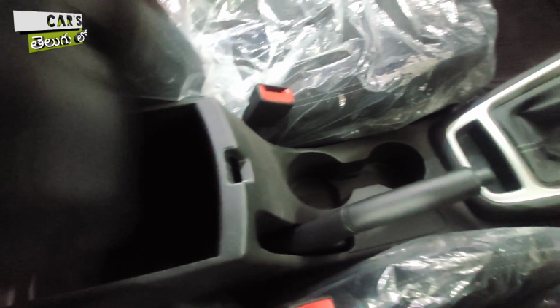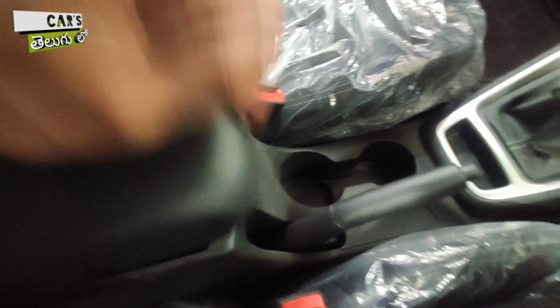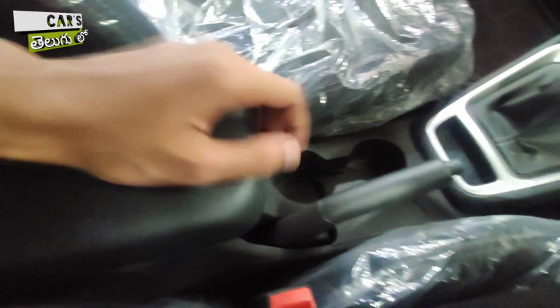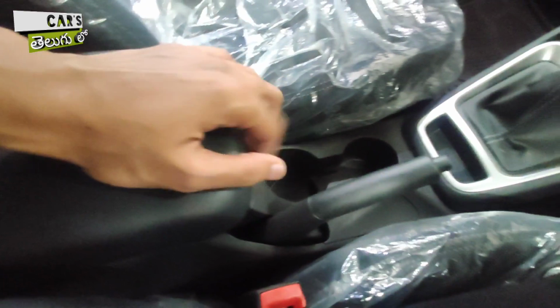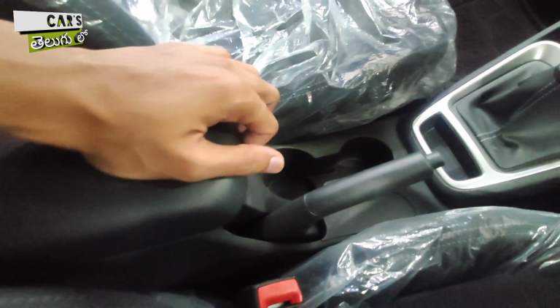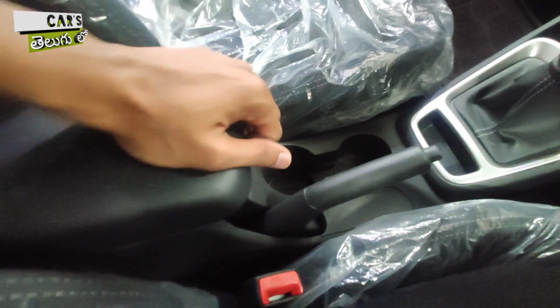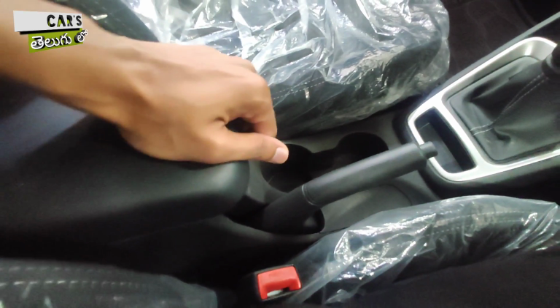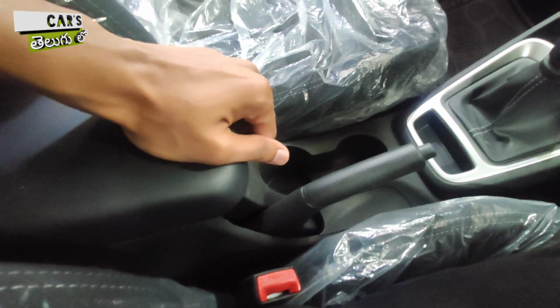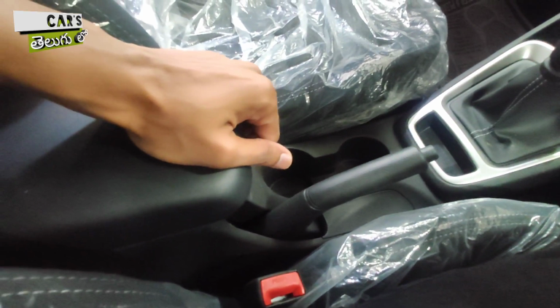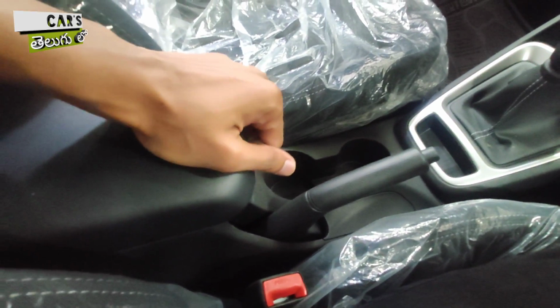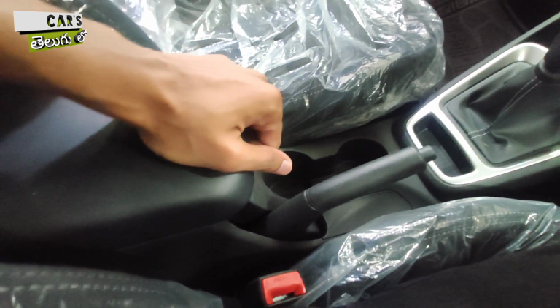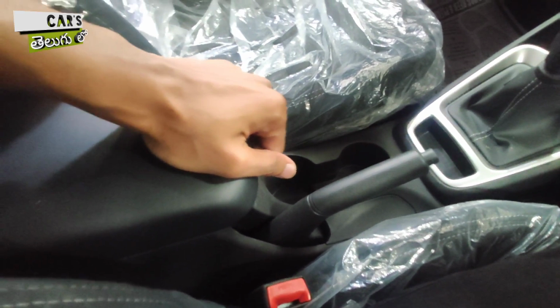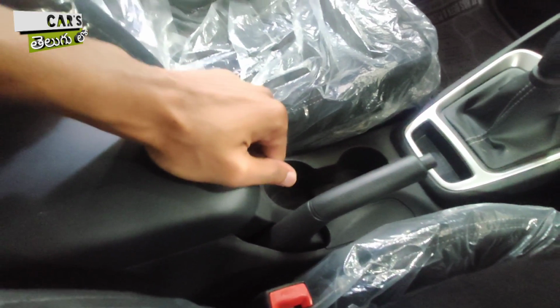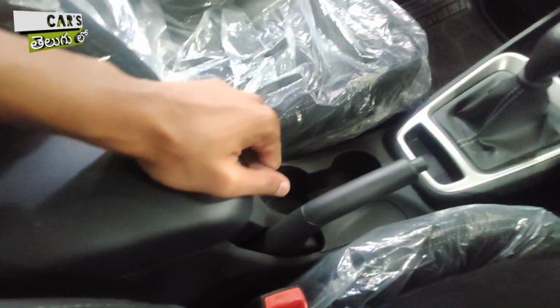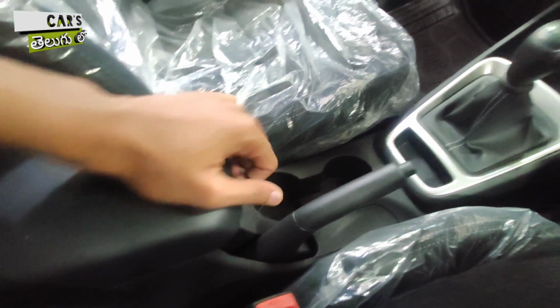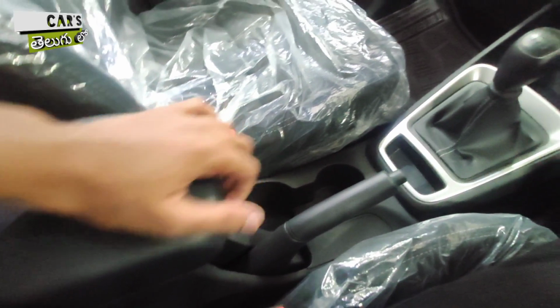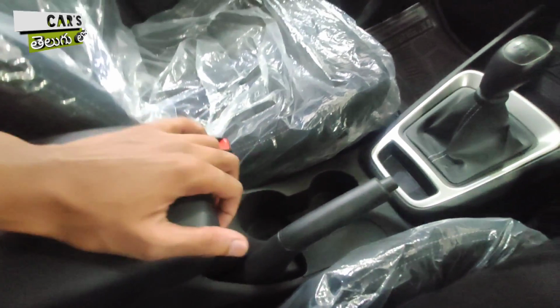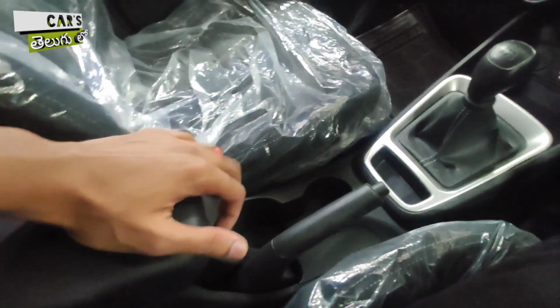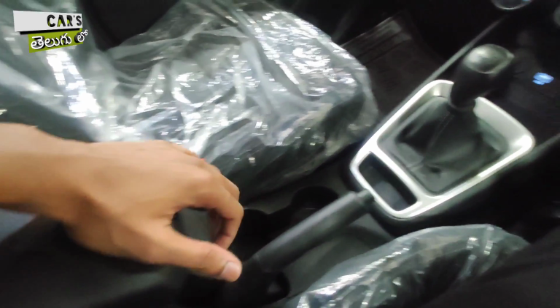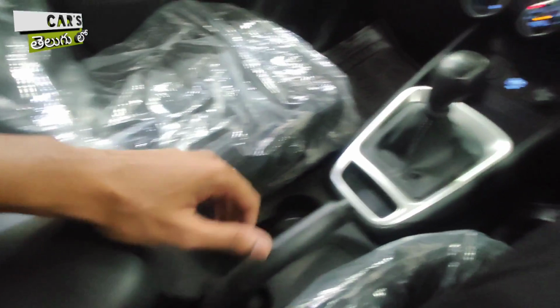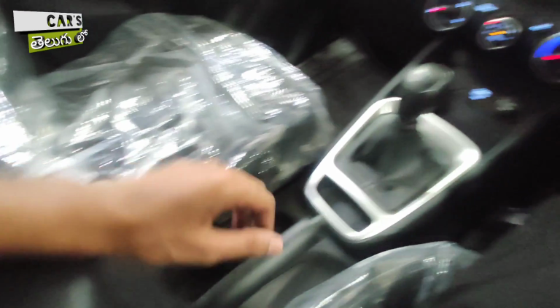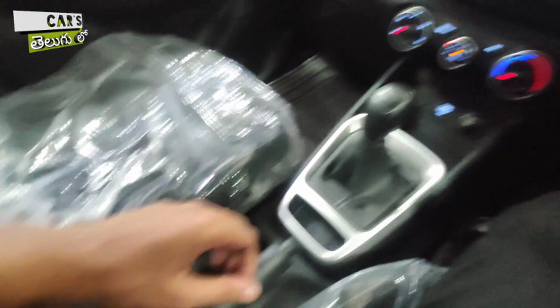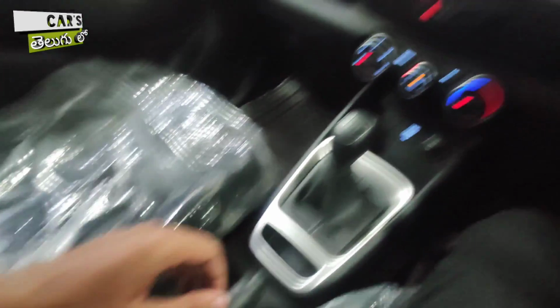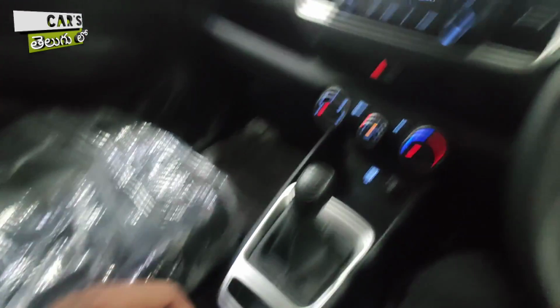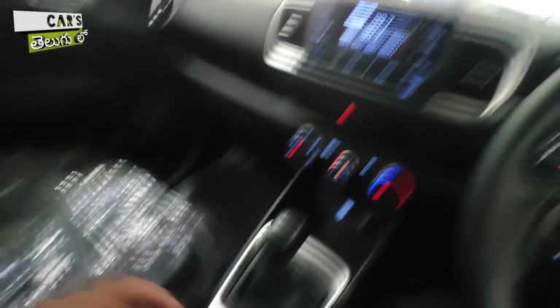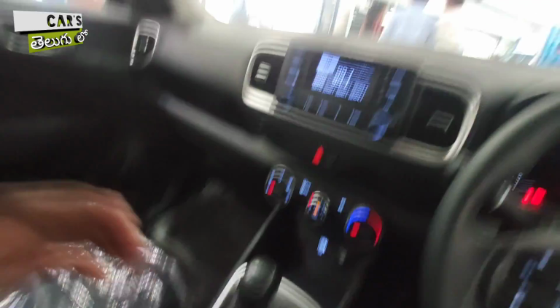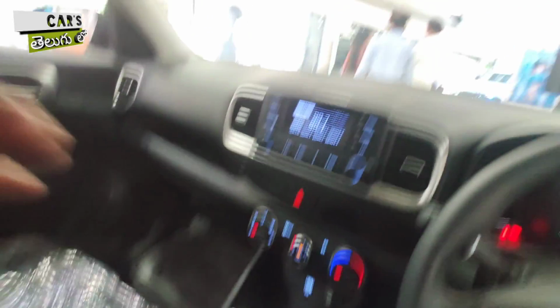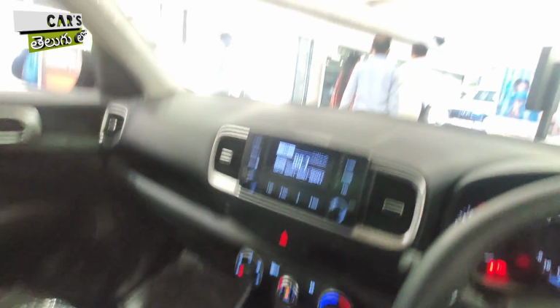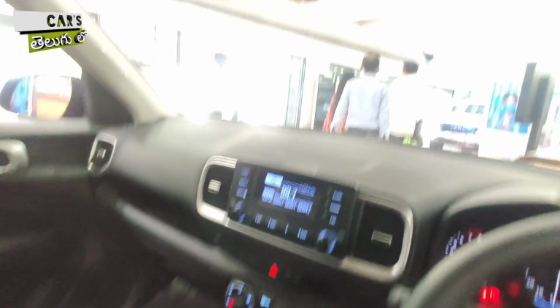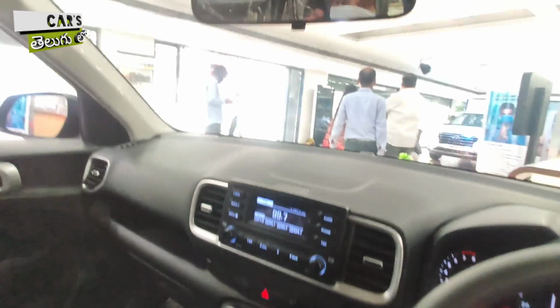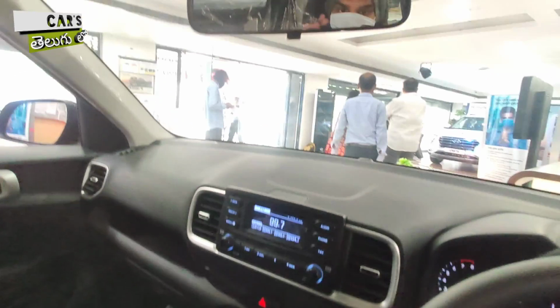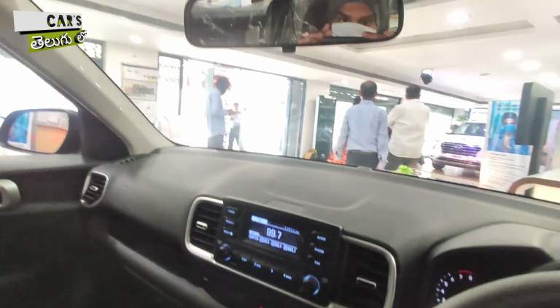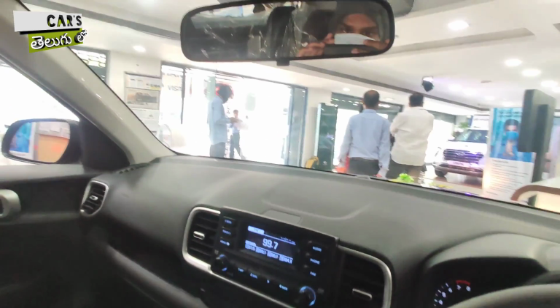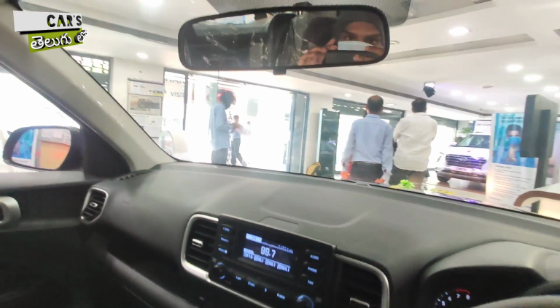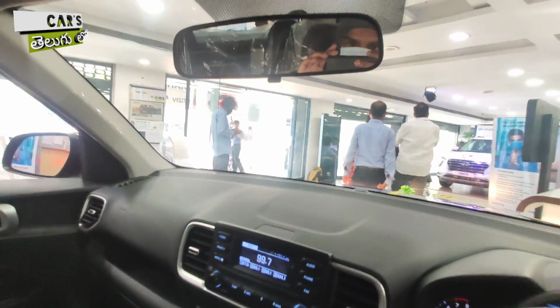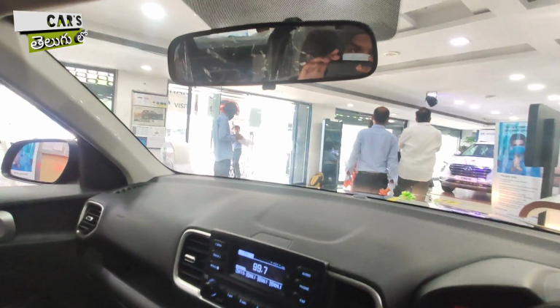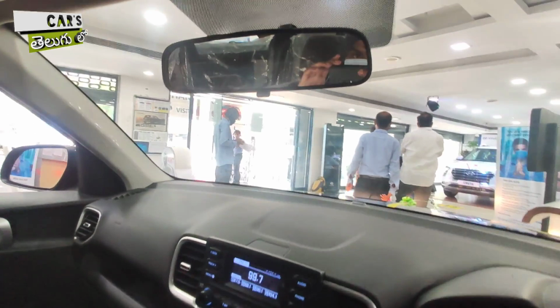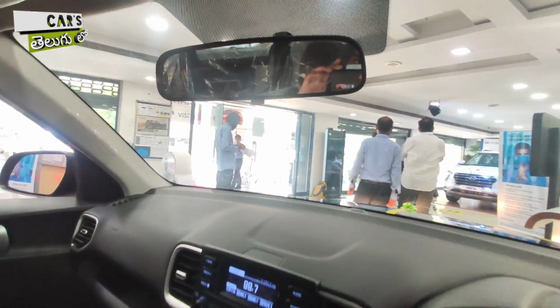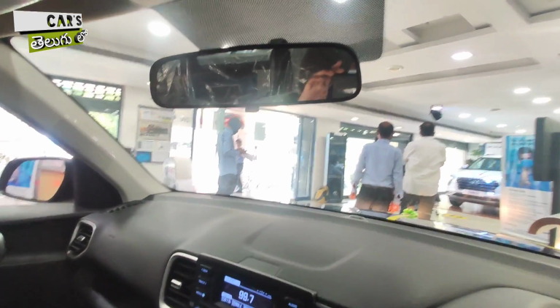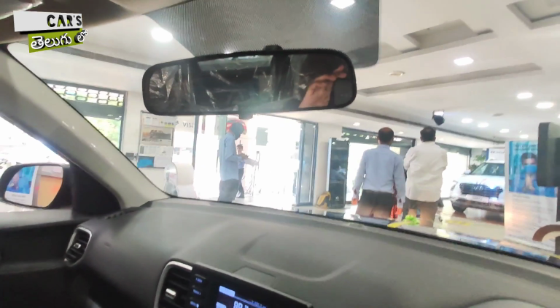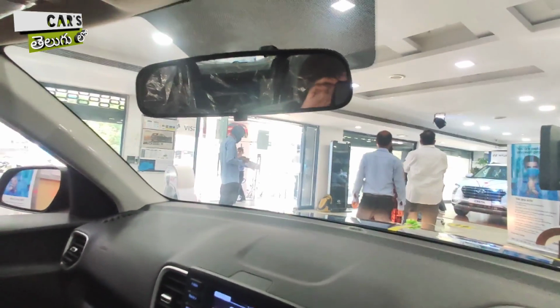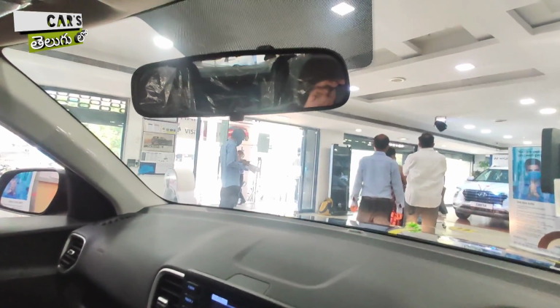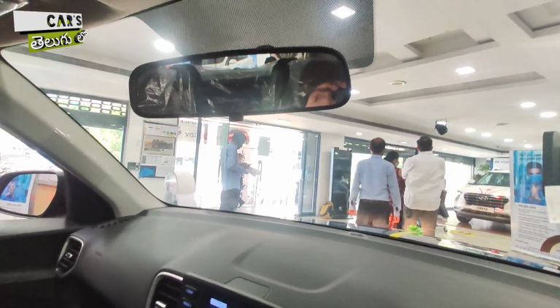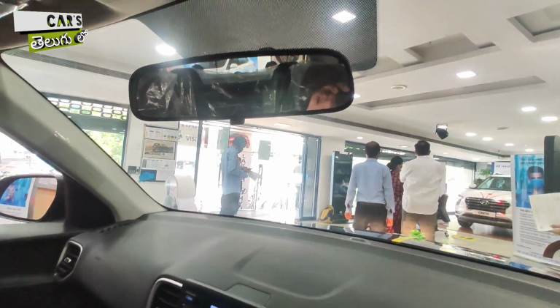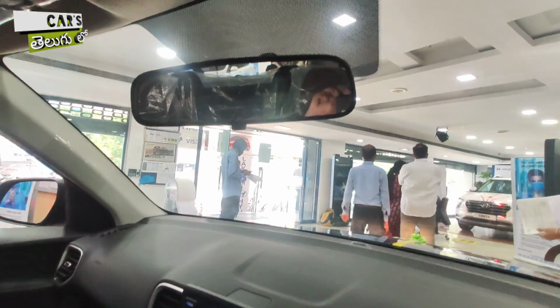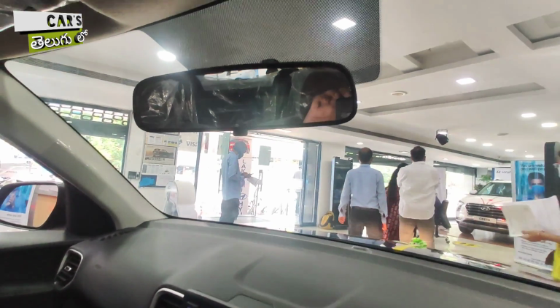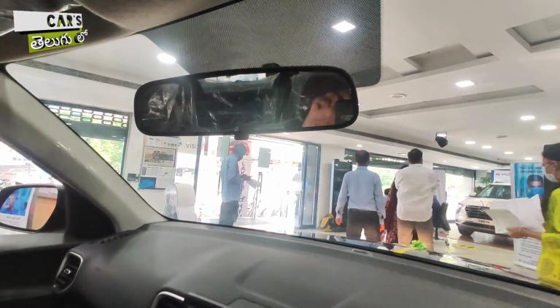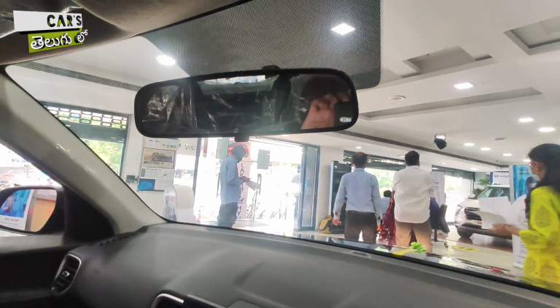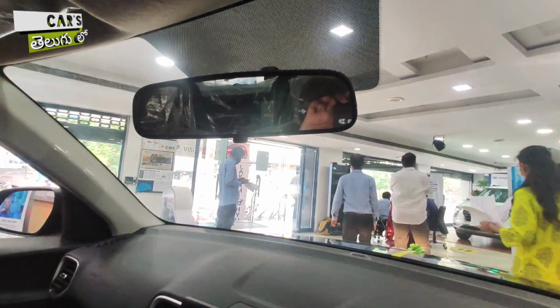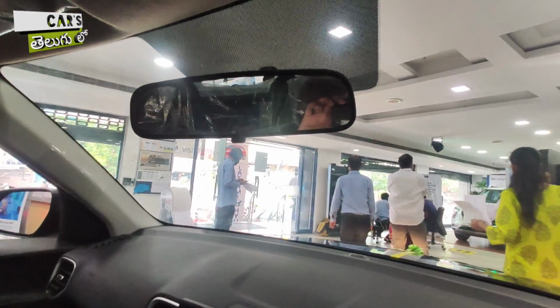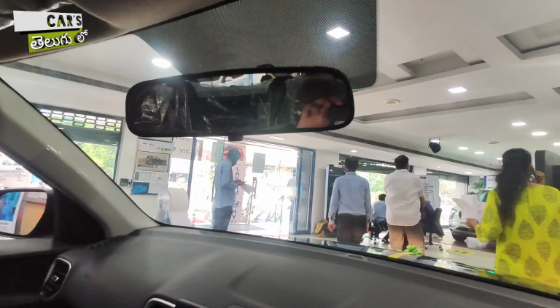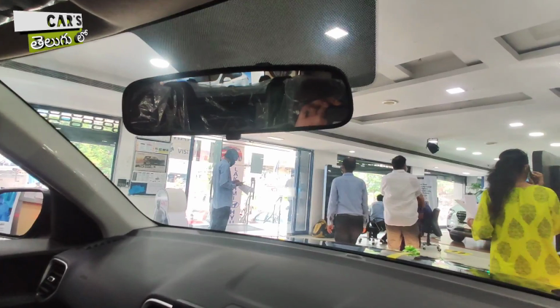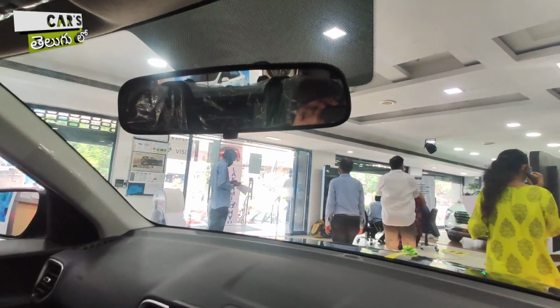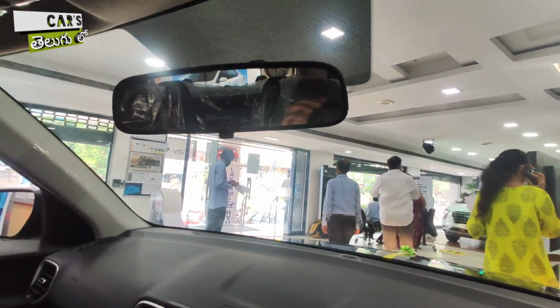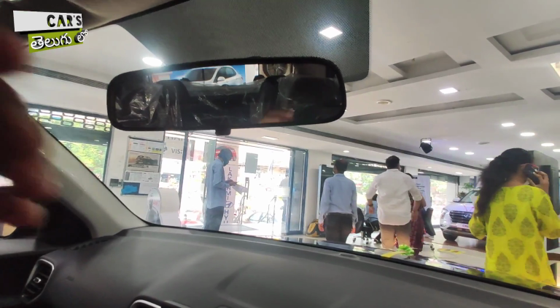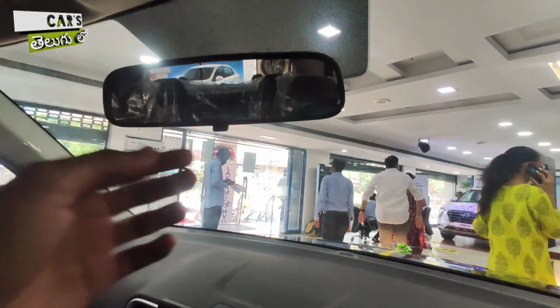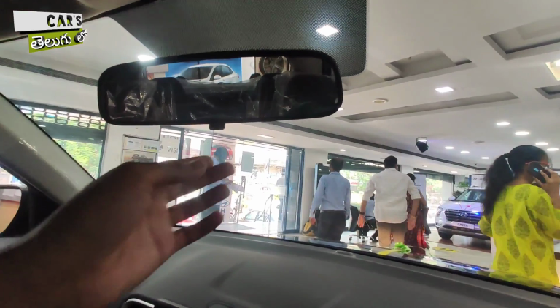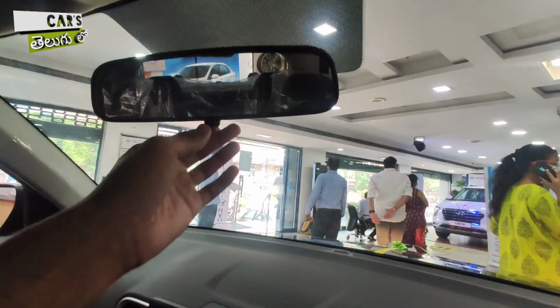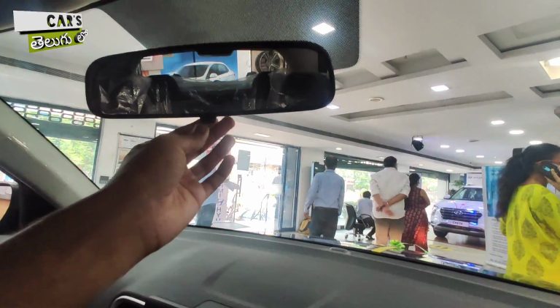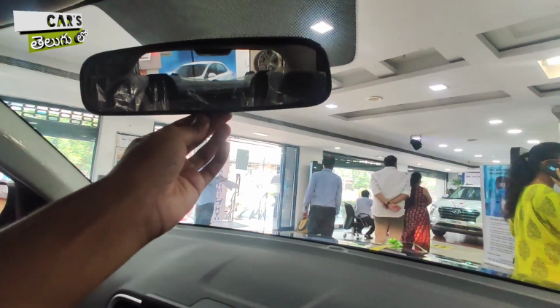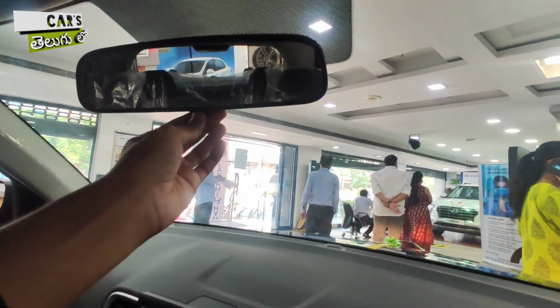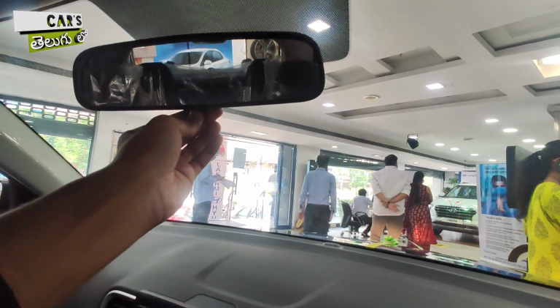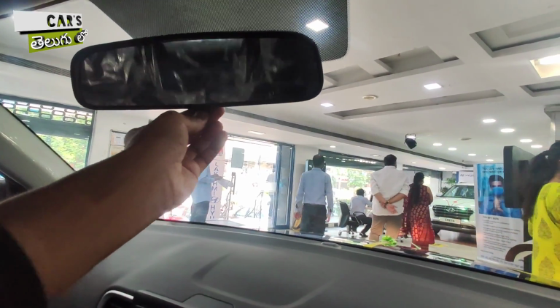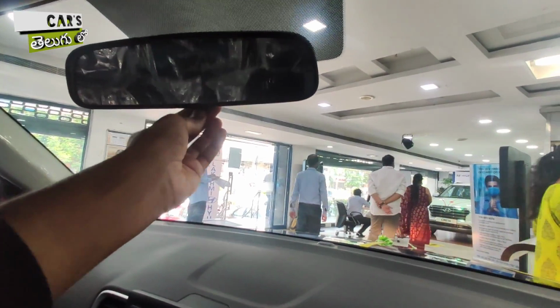You have storage options and a sunglass holder available in this variant.